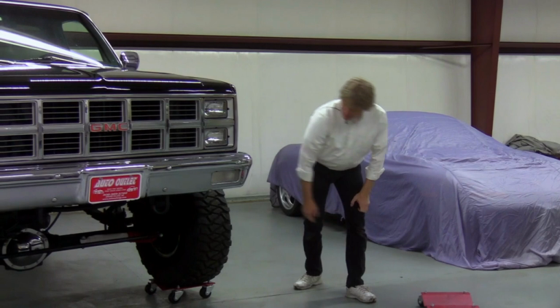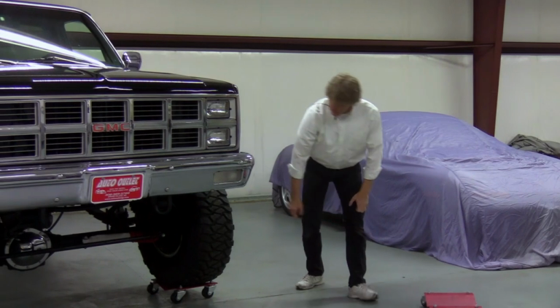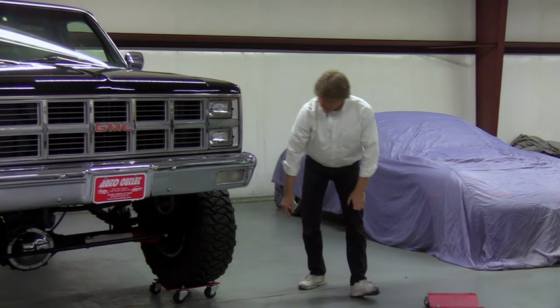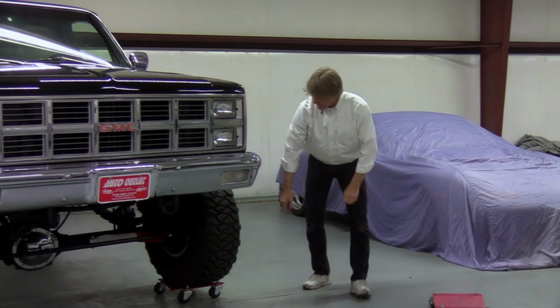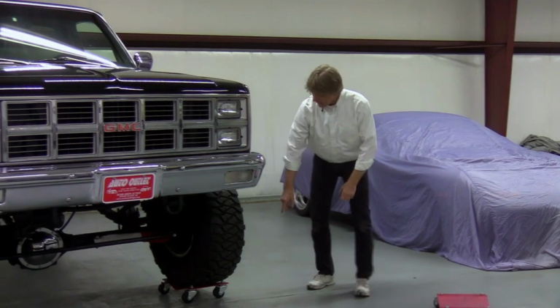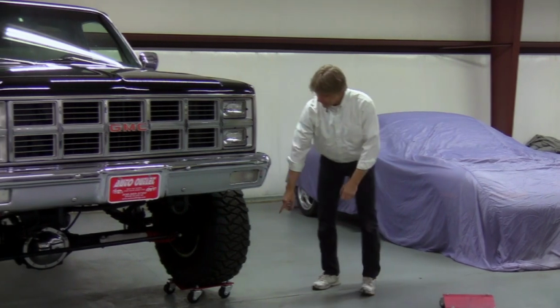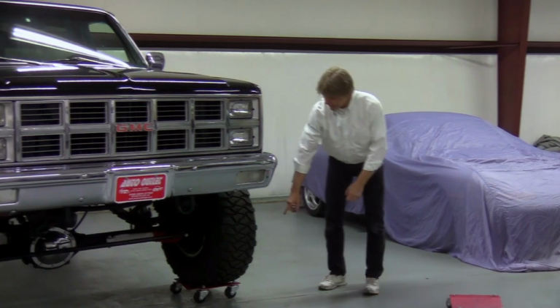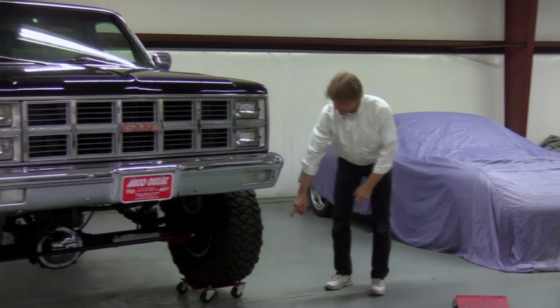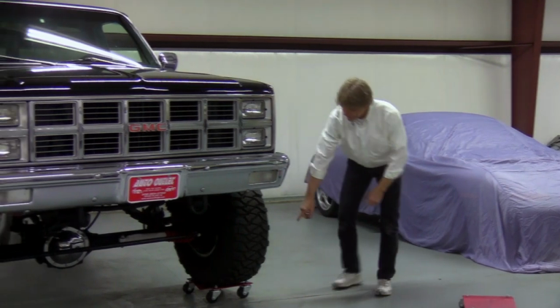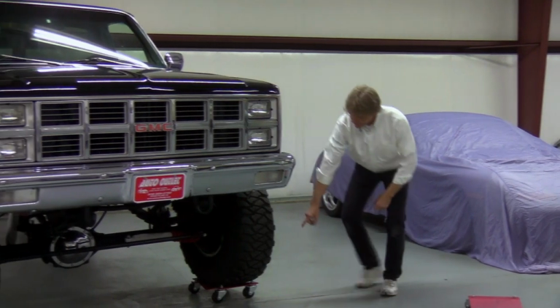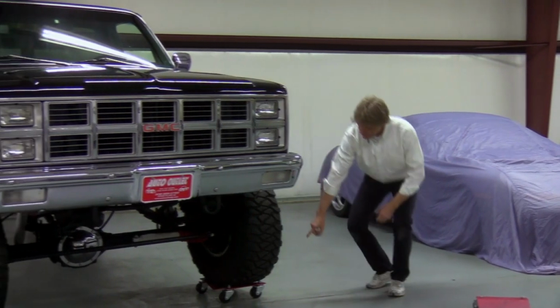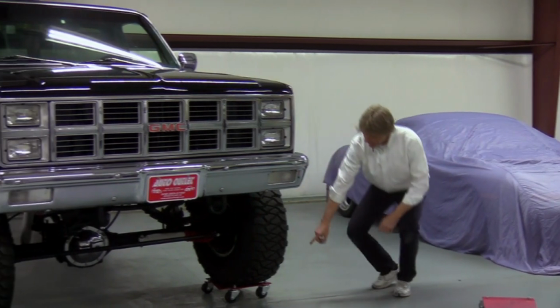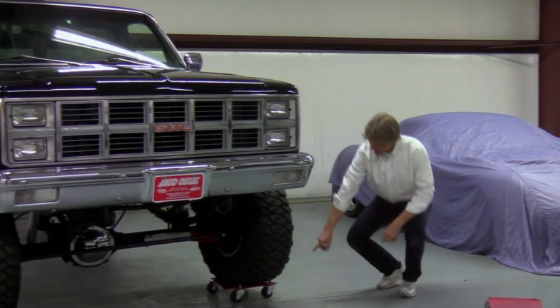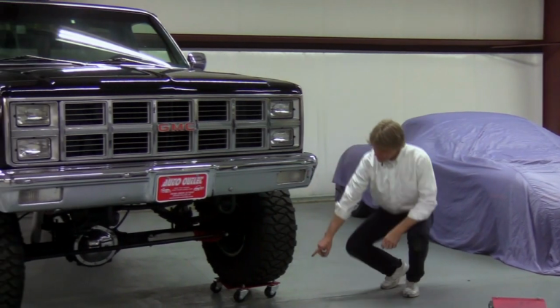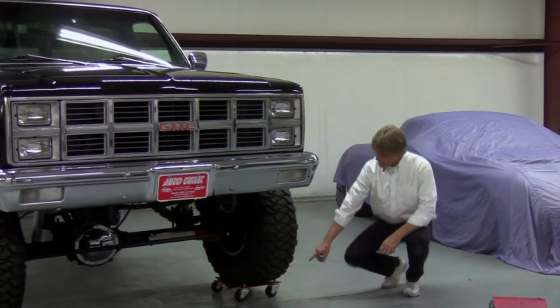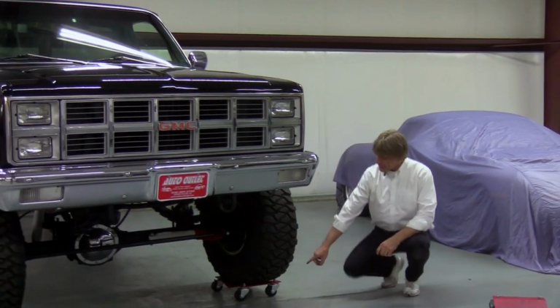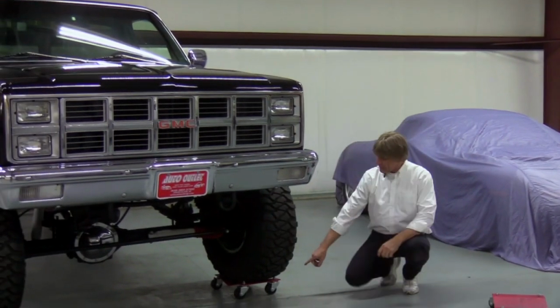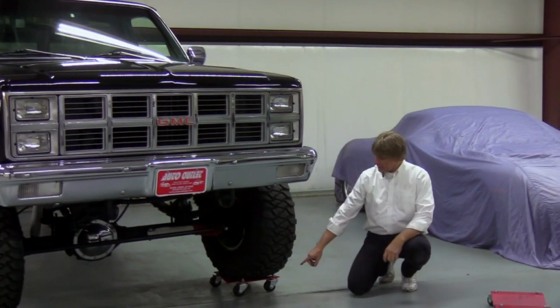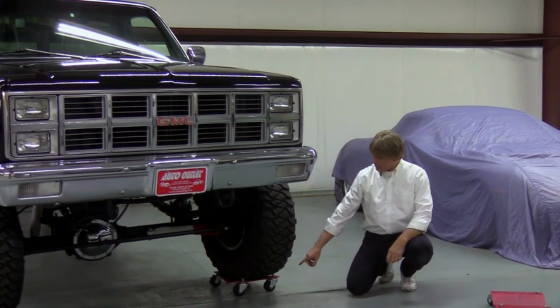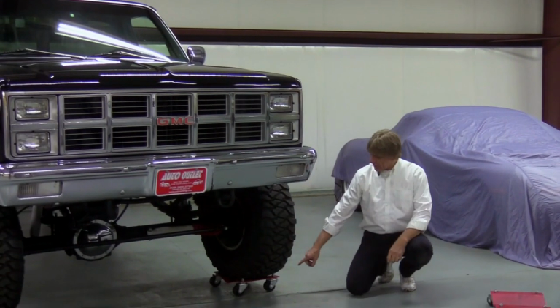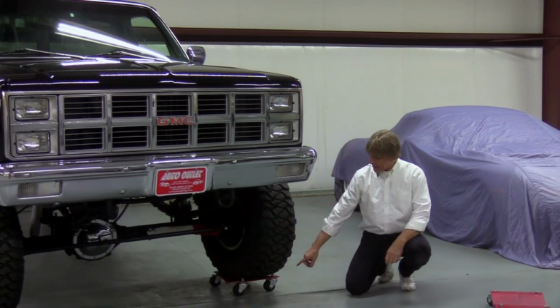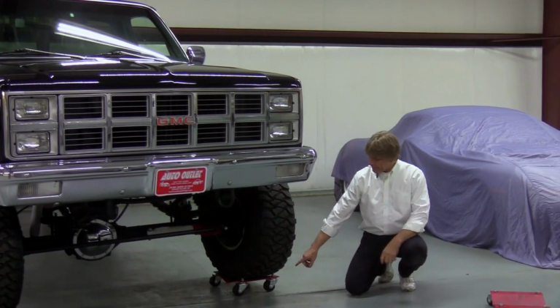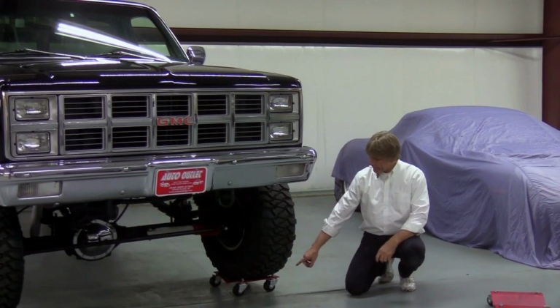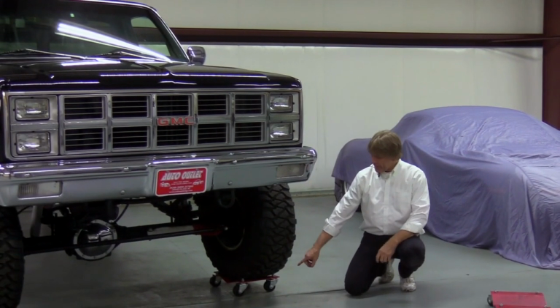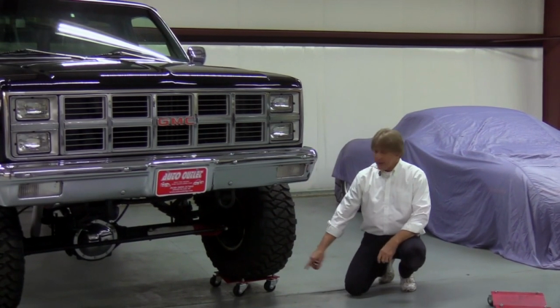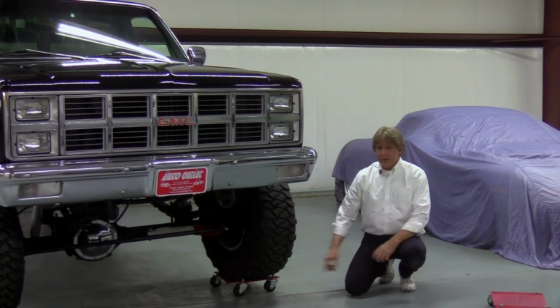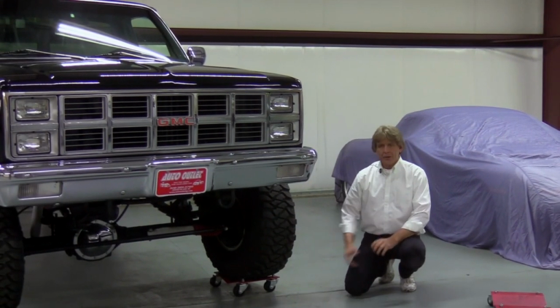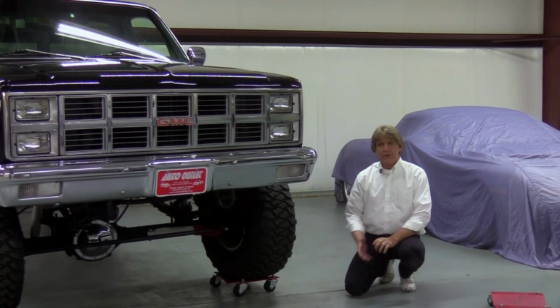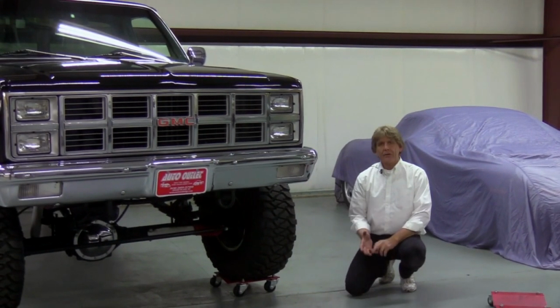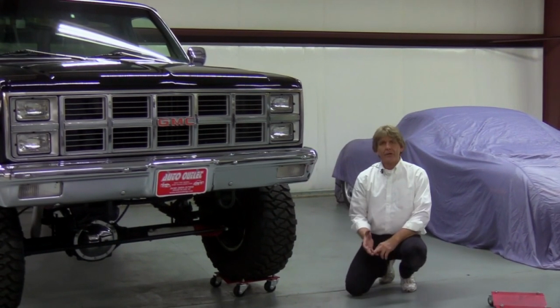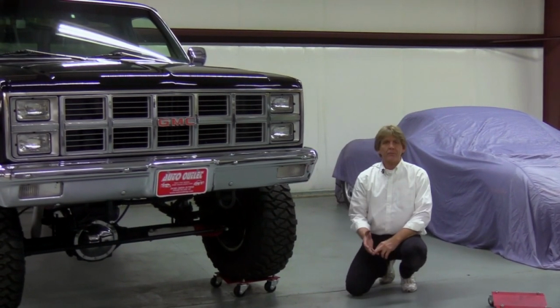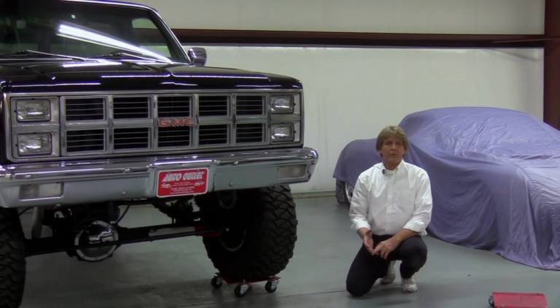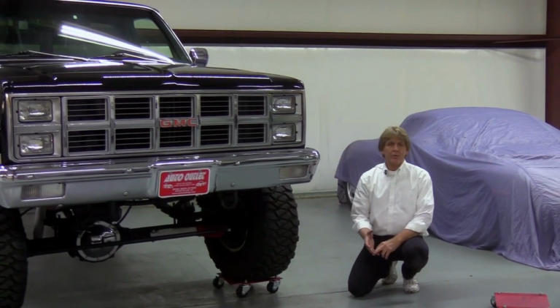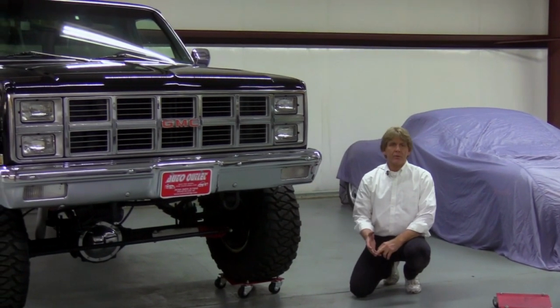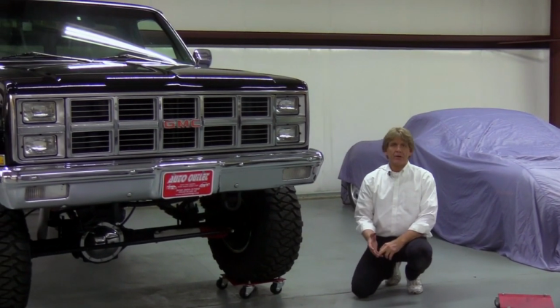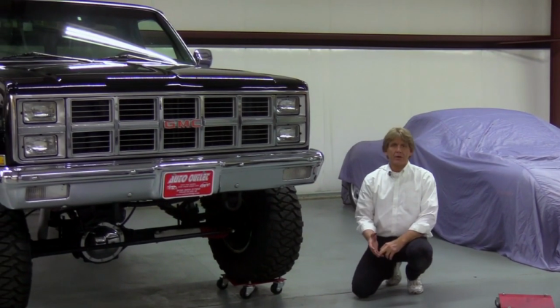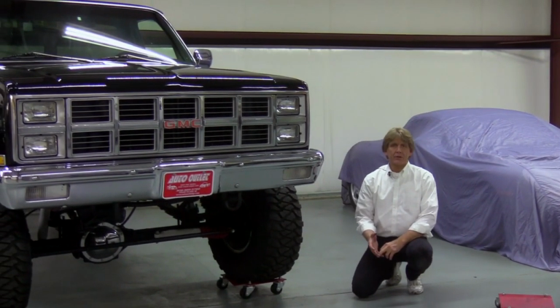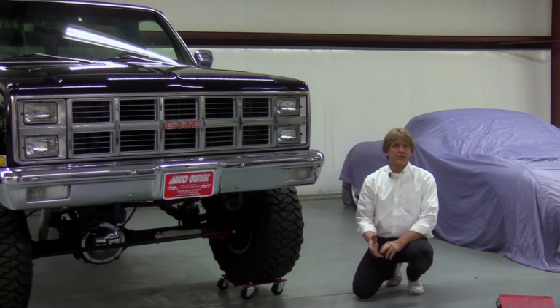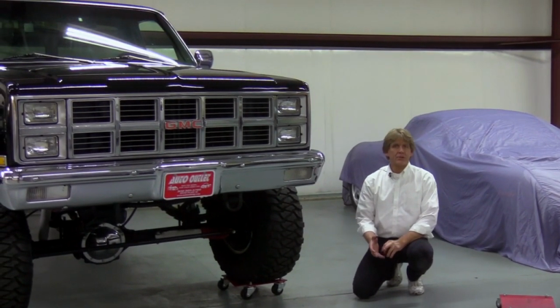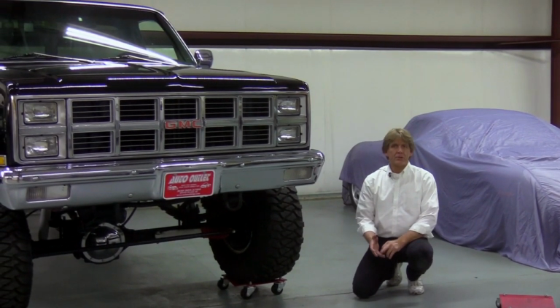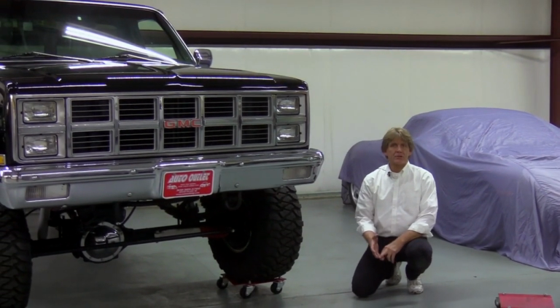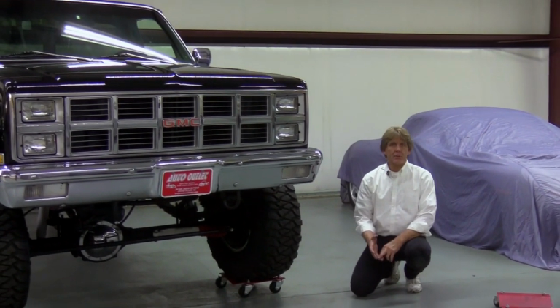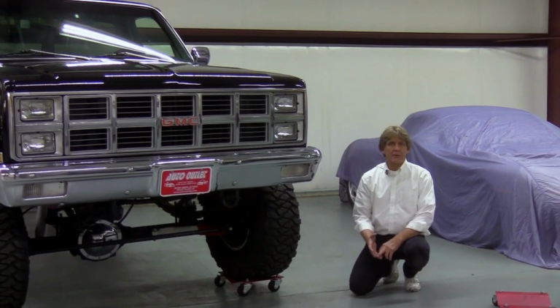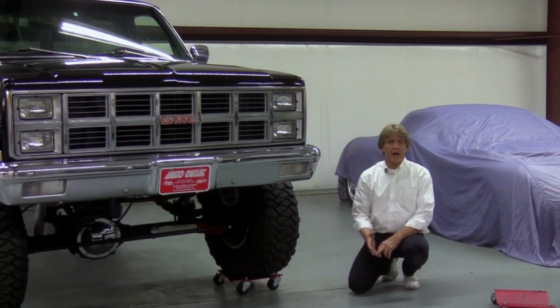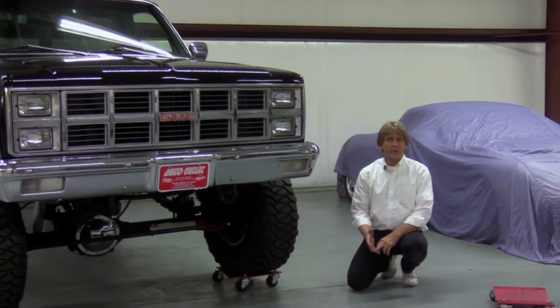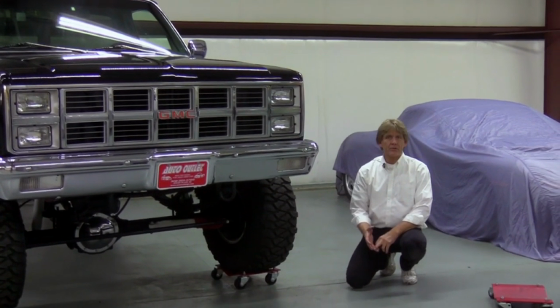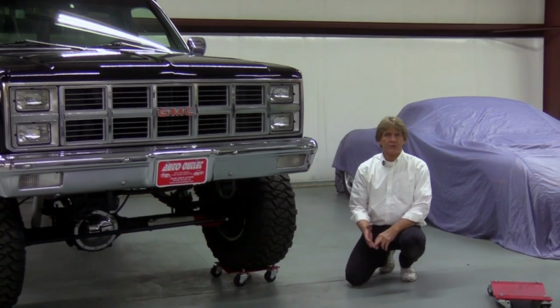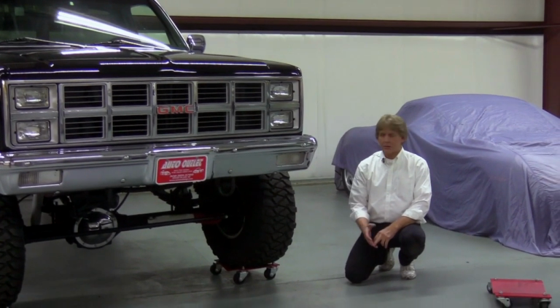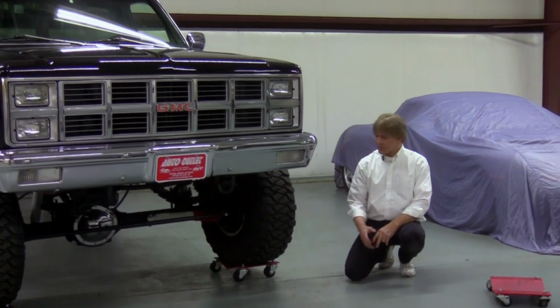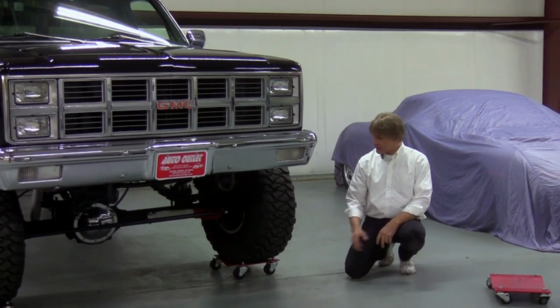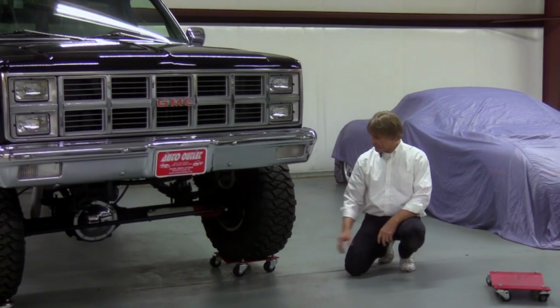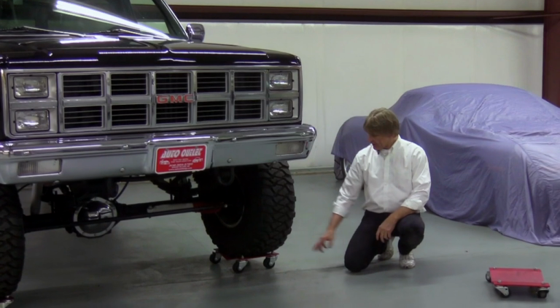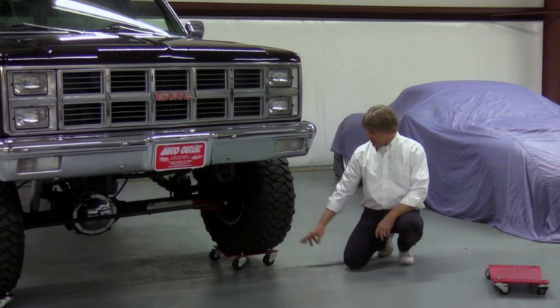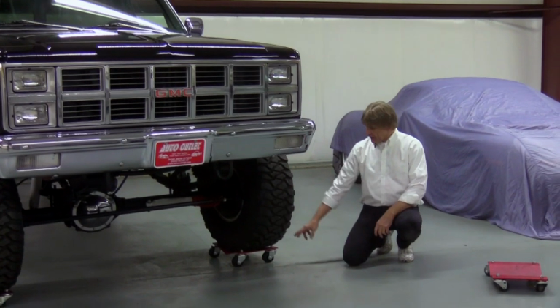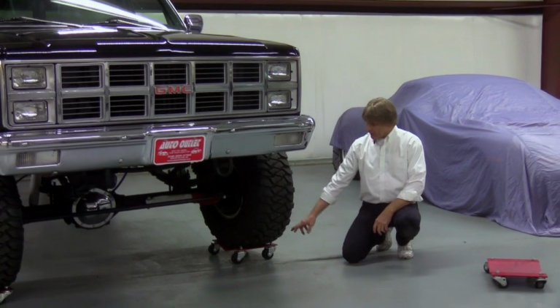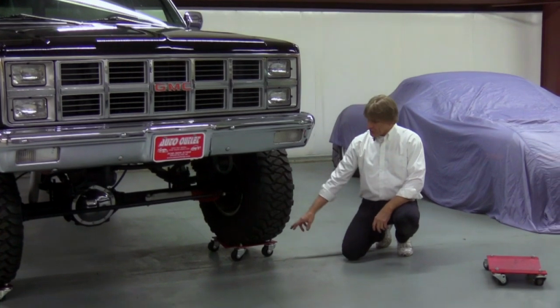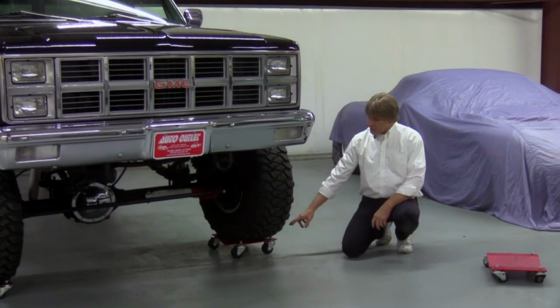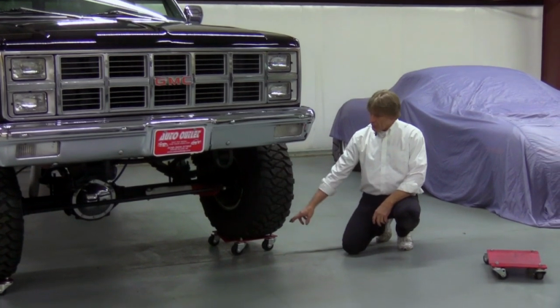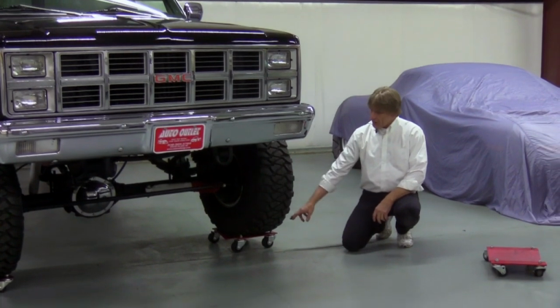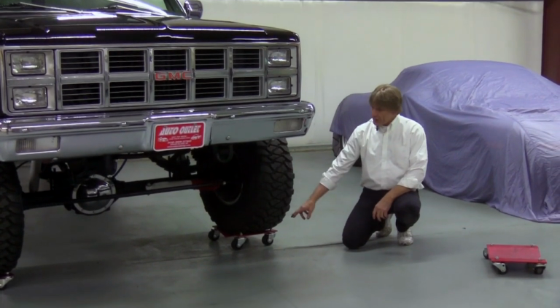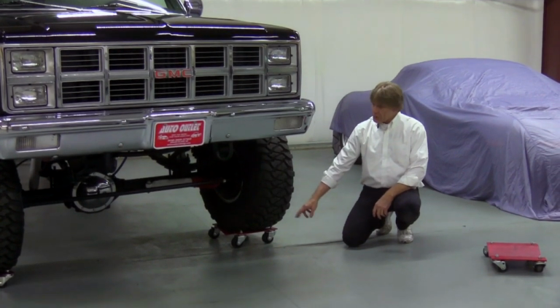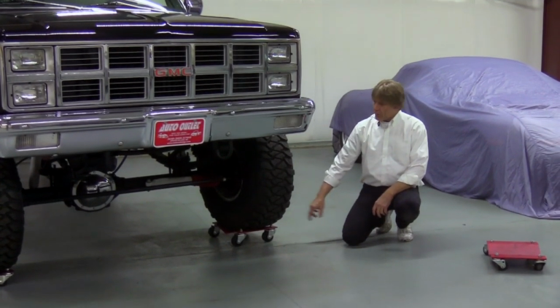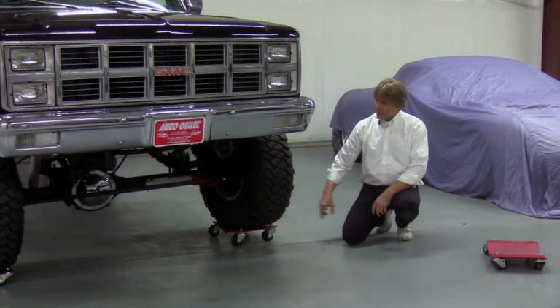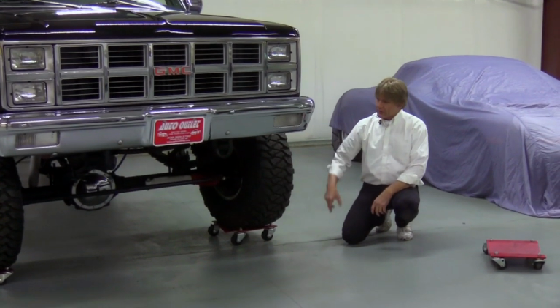They come with heavy-duty casters on the bottom. You can get them with grease zerks or without grease zerks. There's four in each one.